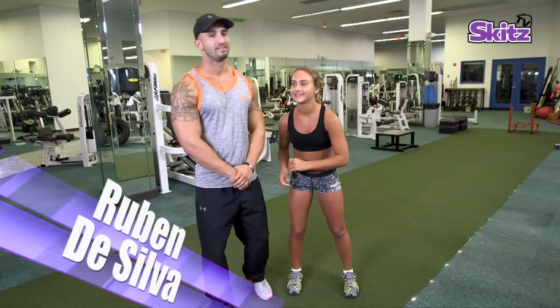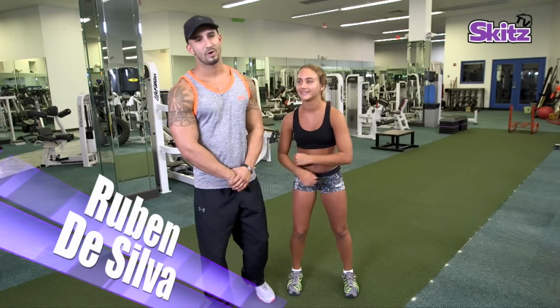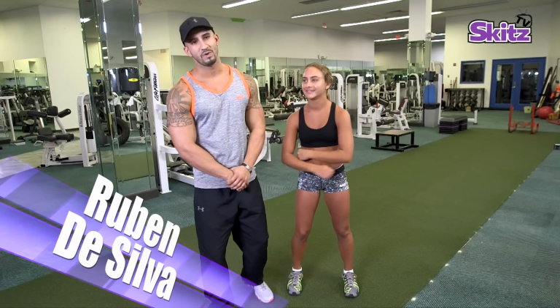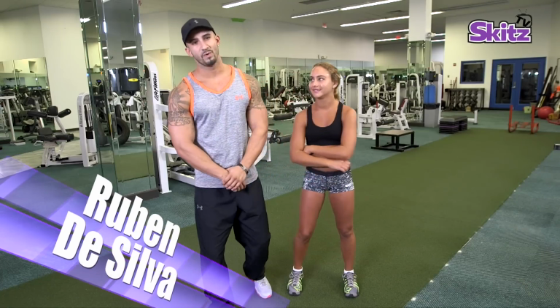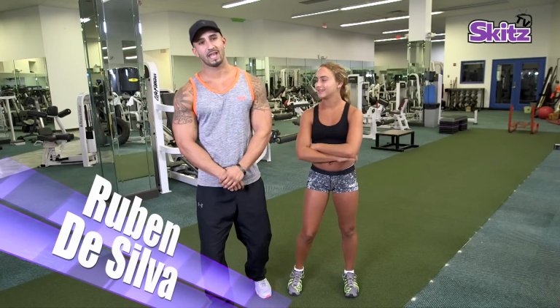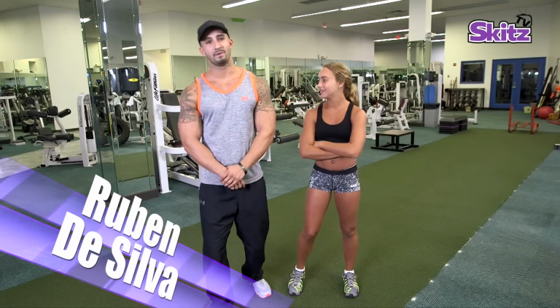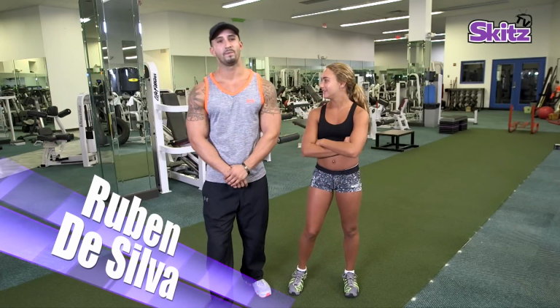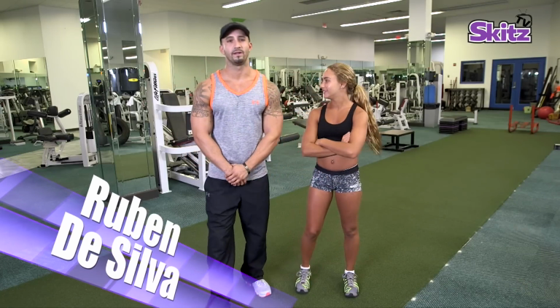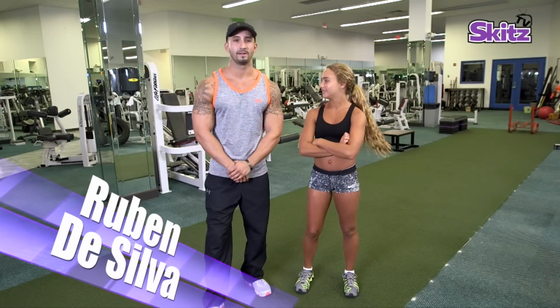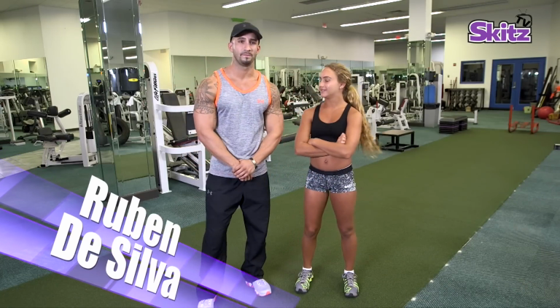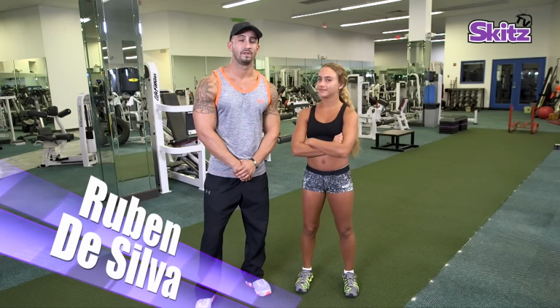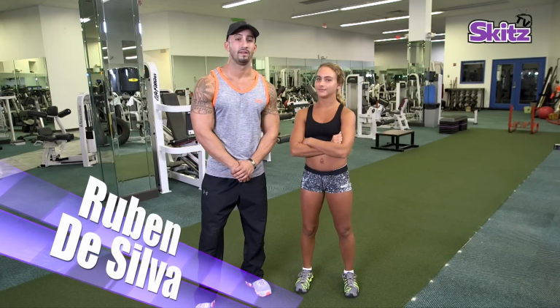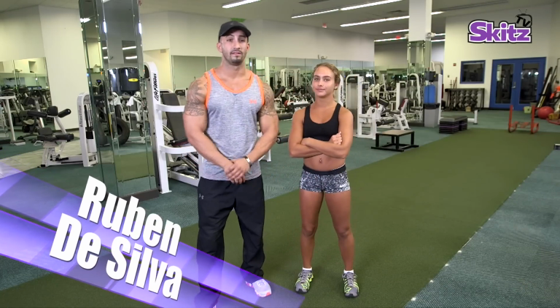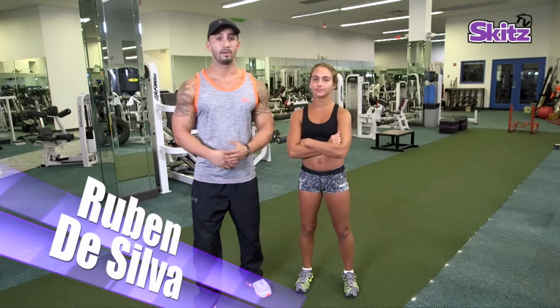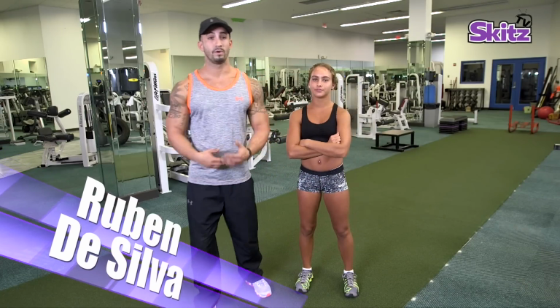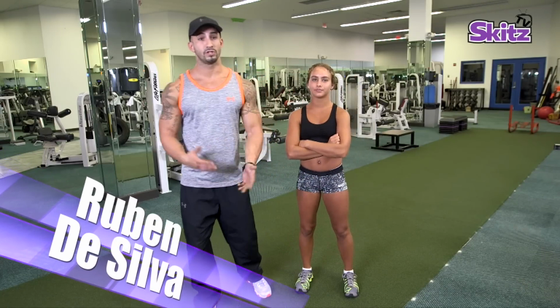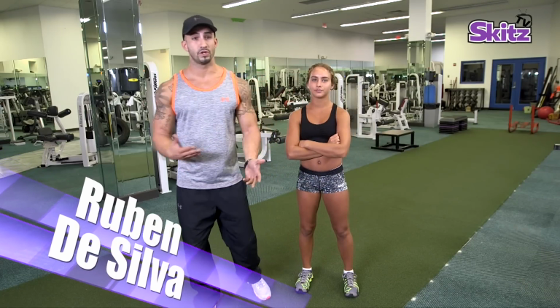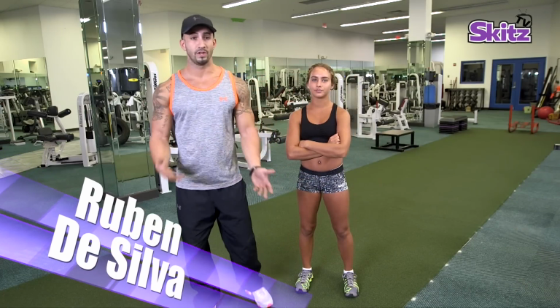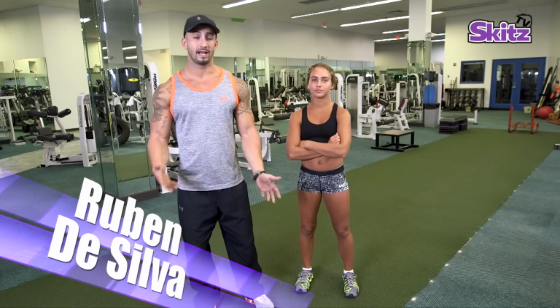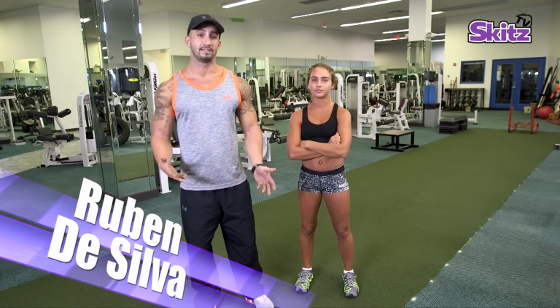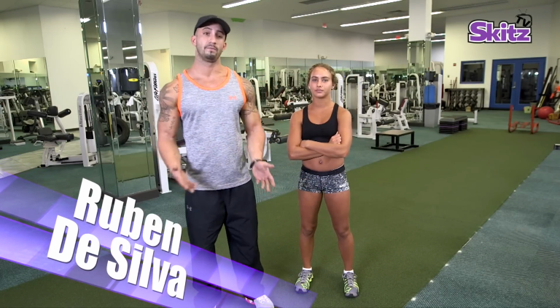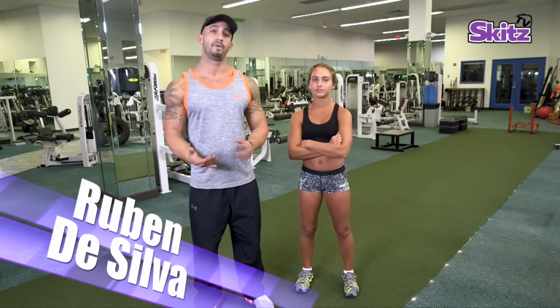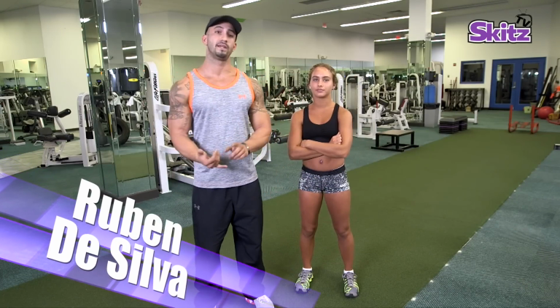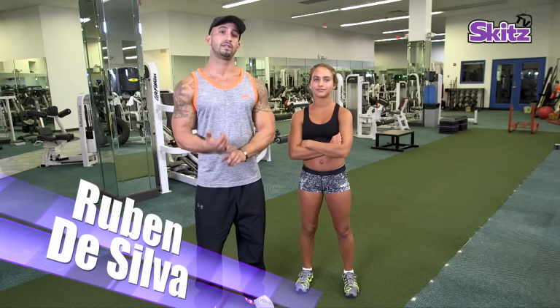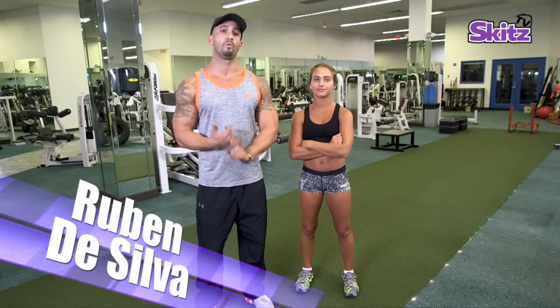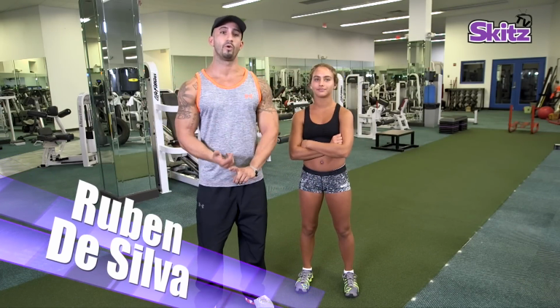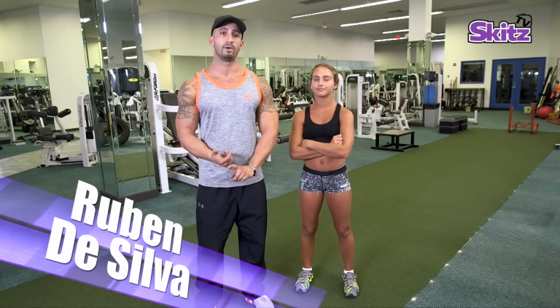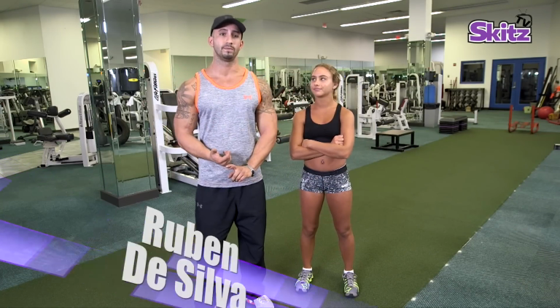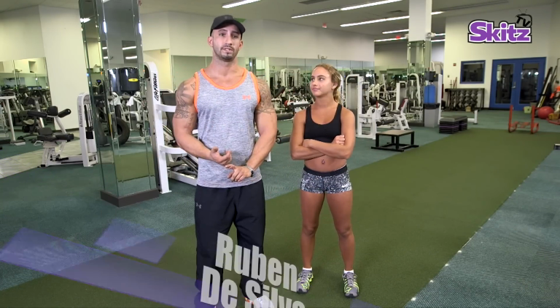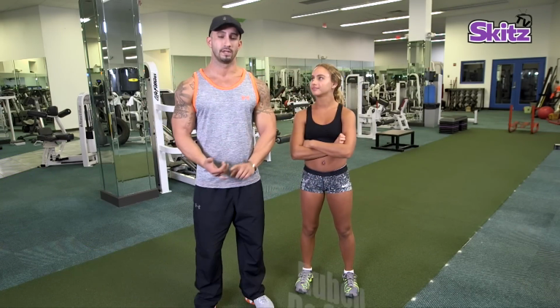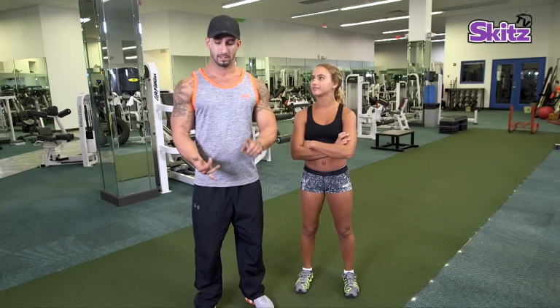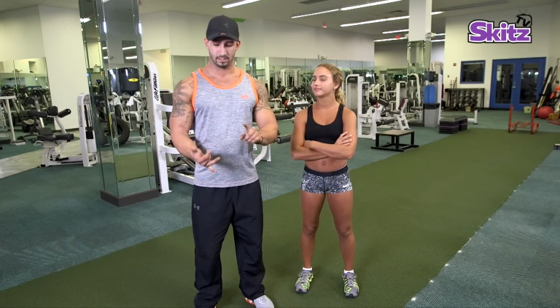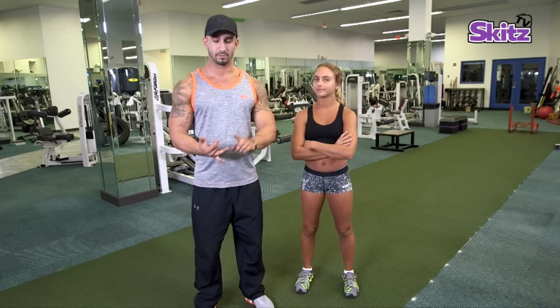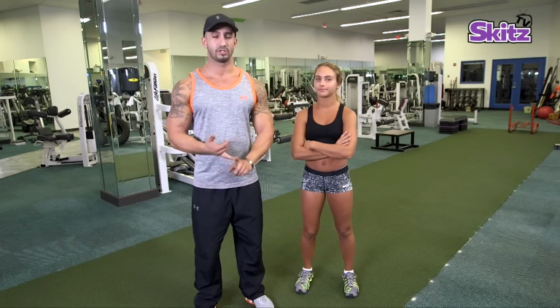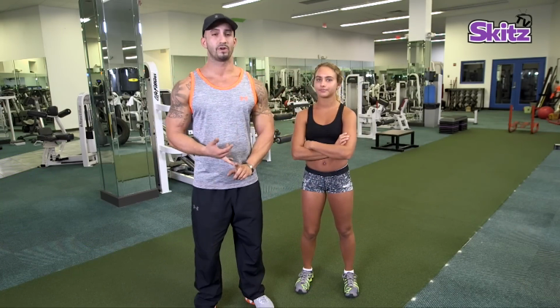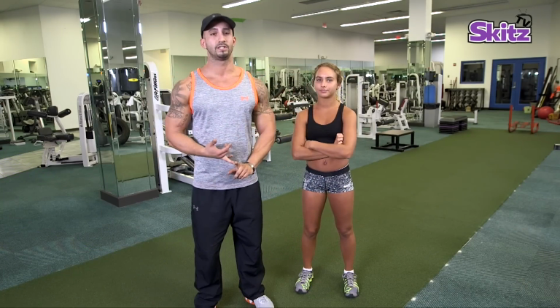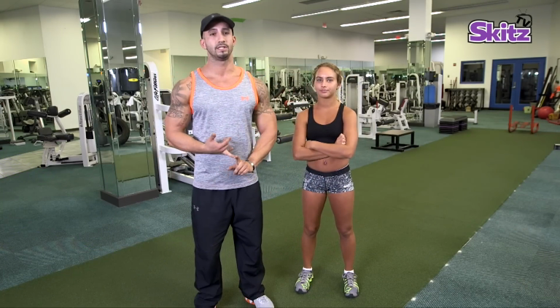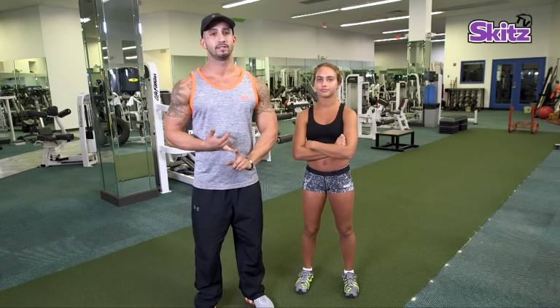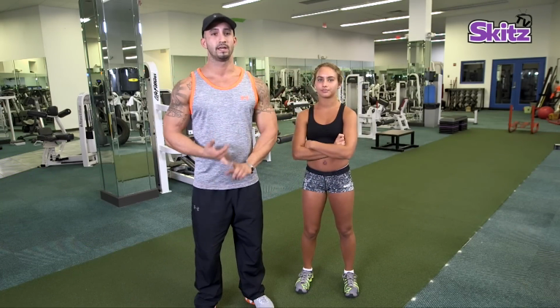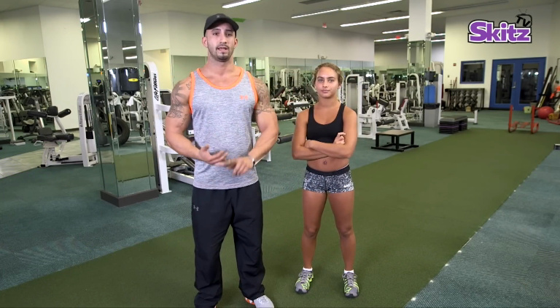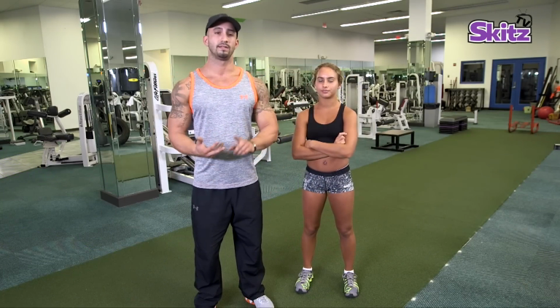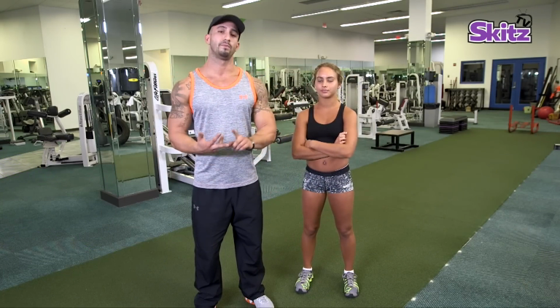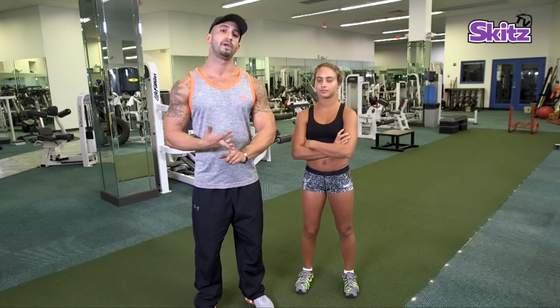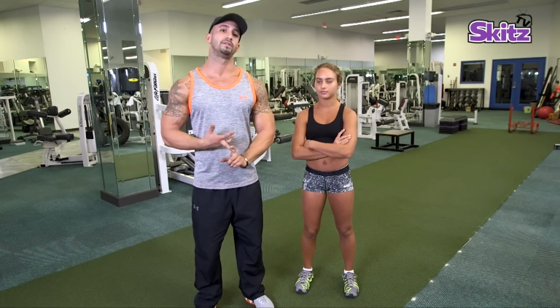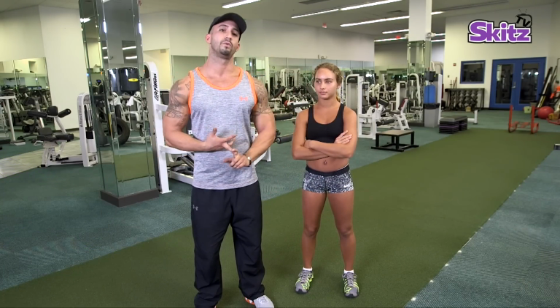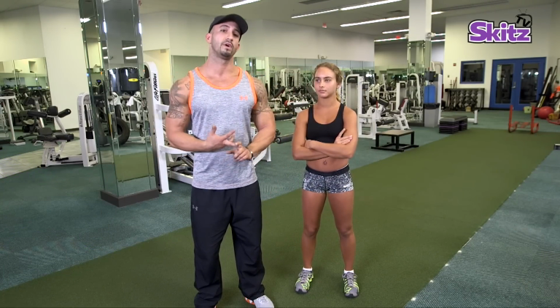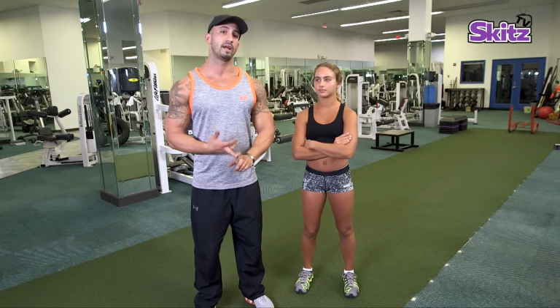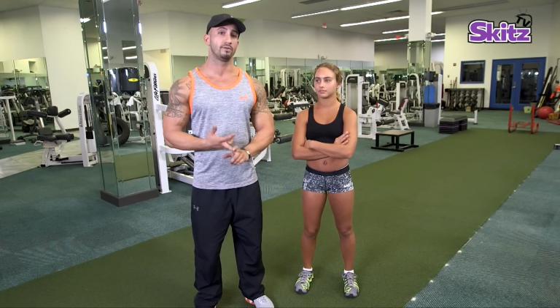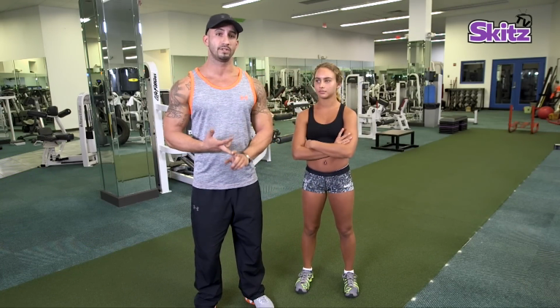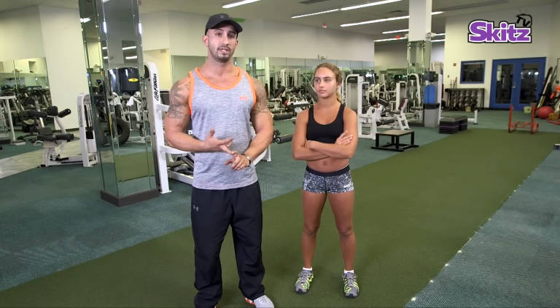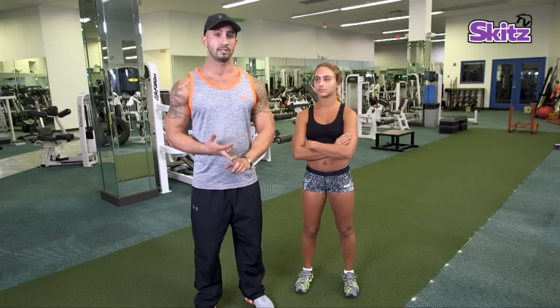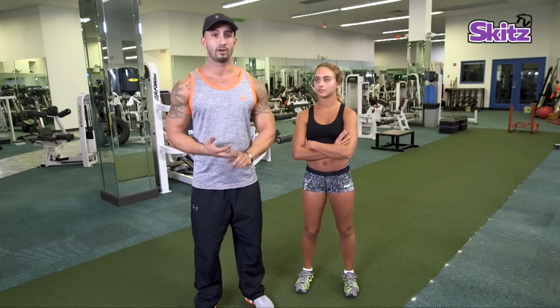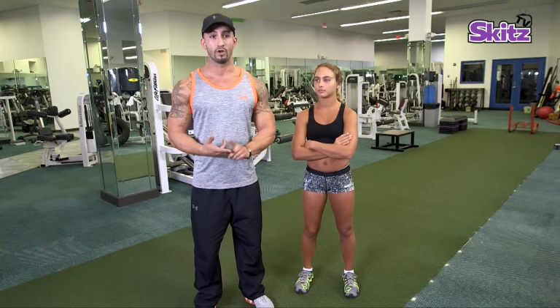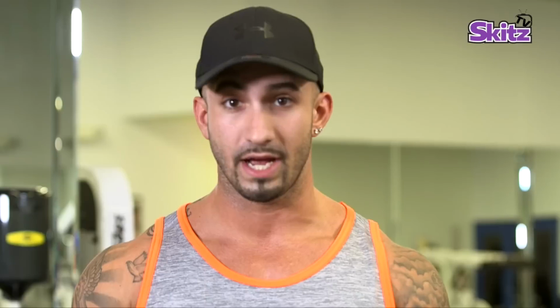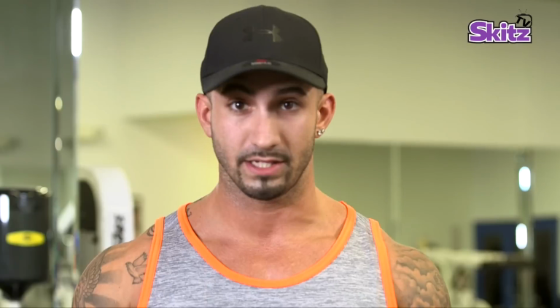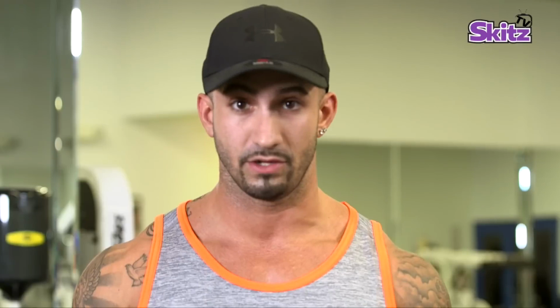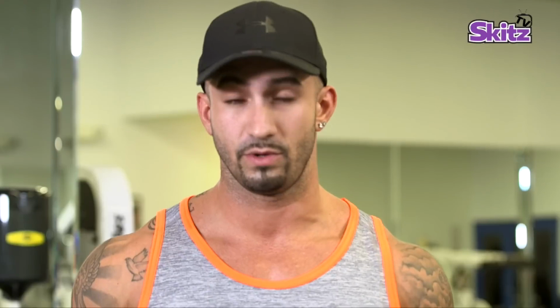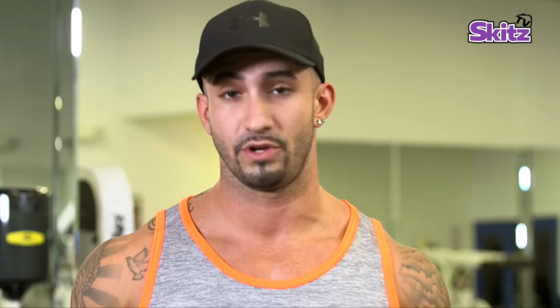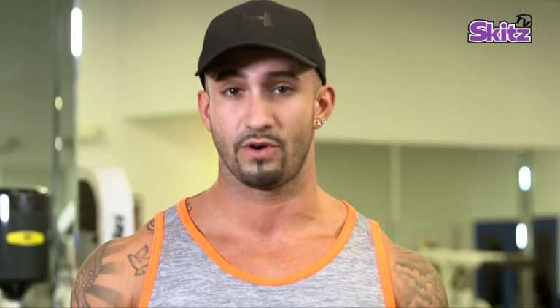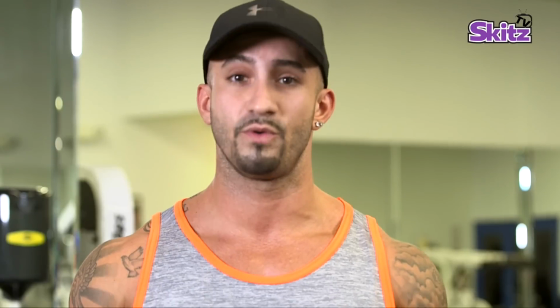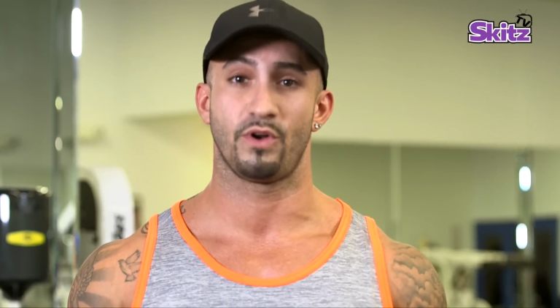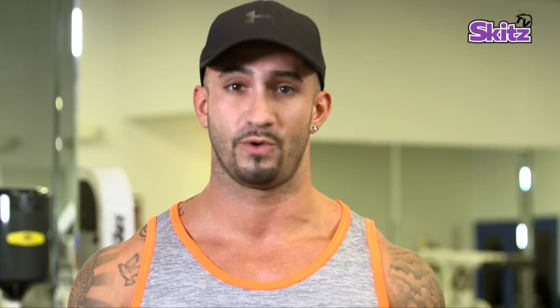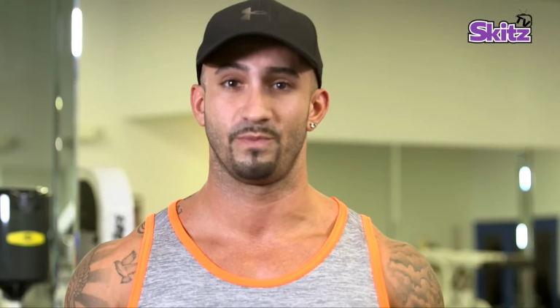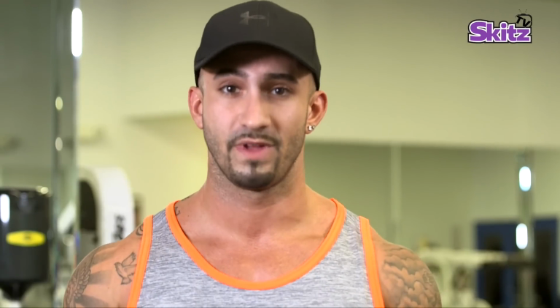So I'm here with Gabby Butler. Today I'm going to show you guys some basic warm-ups, some stretches, and some basic workout routines that all you guys can do in your own home.